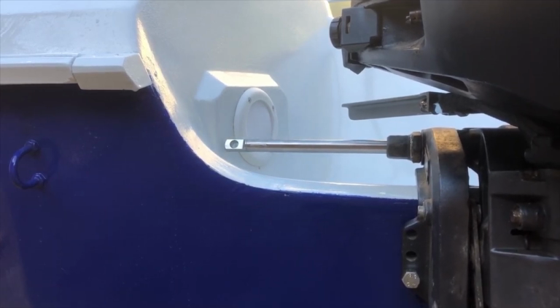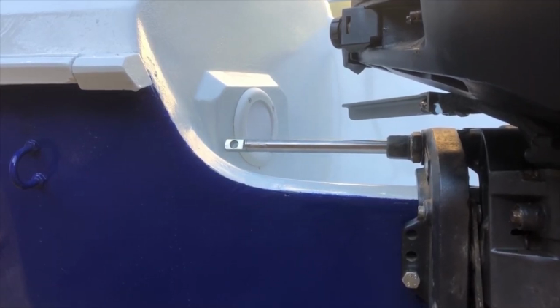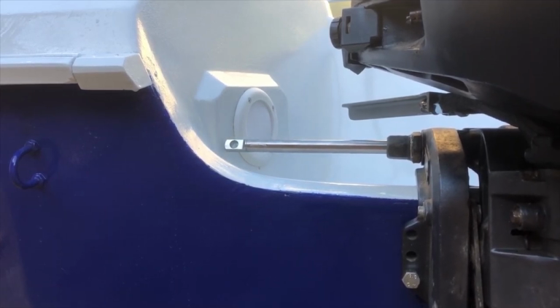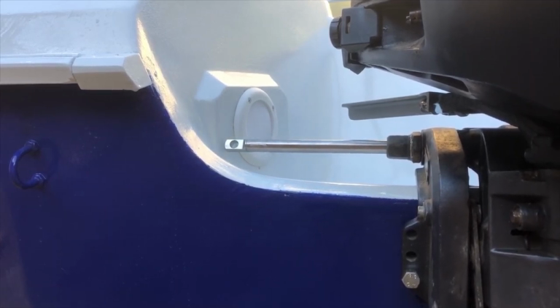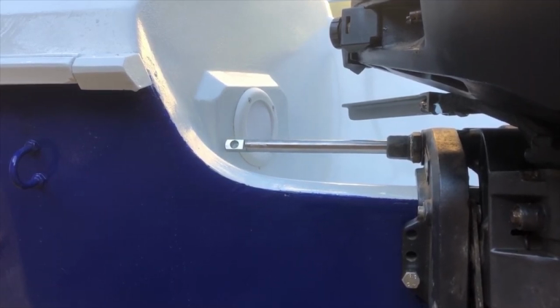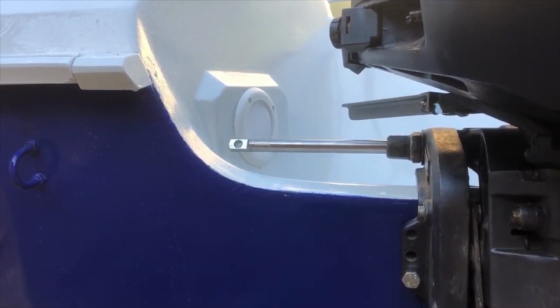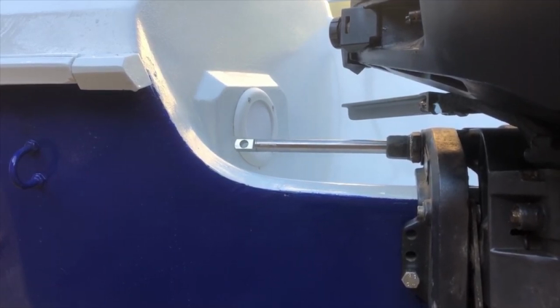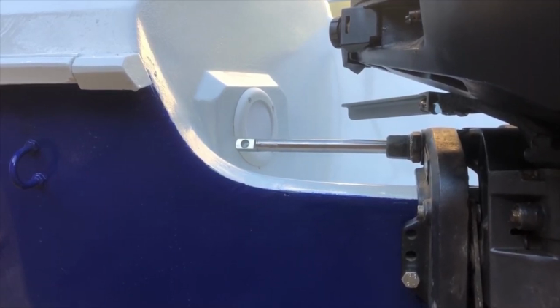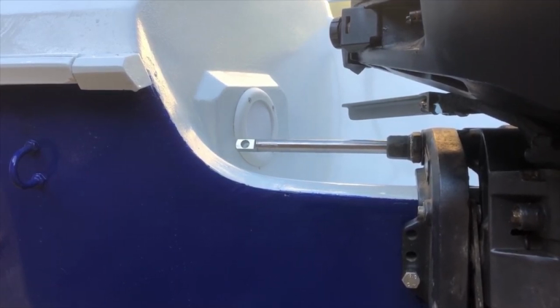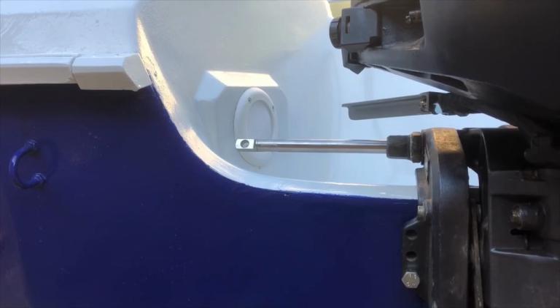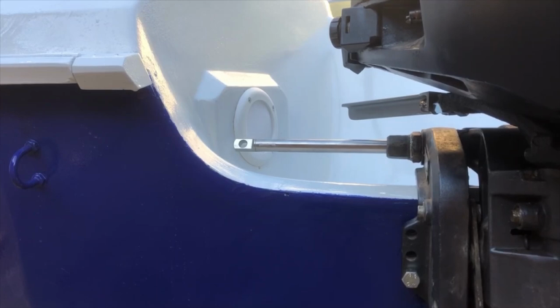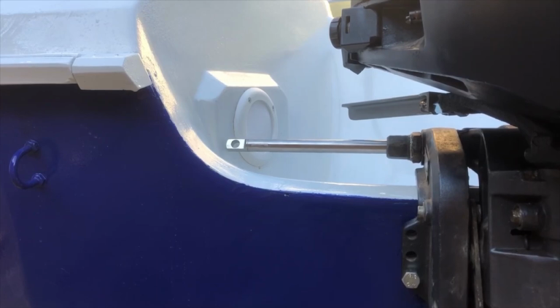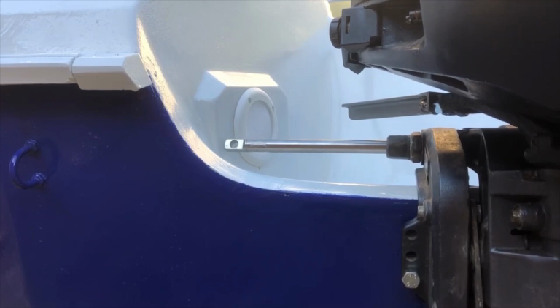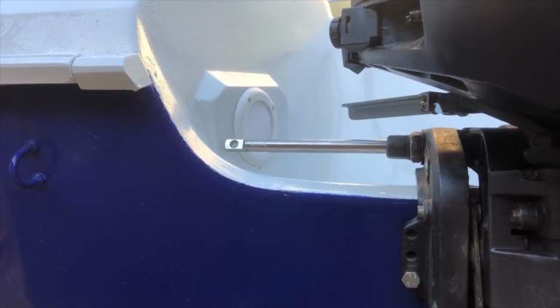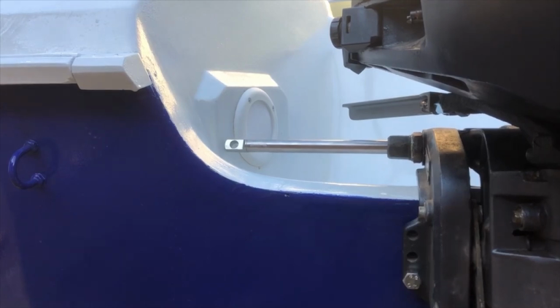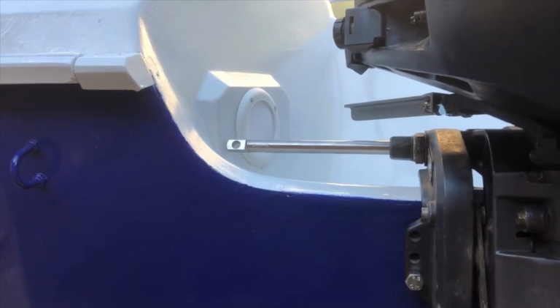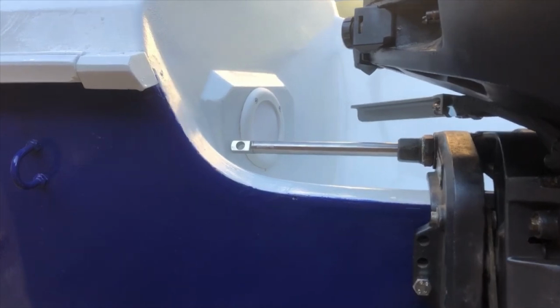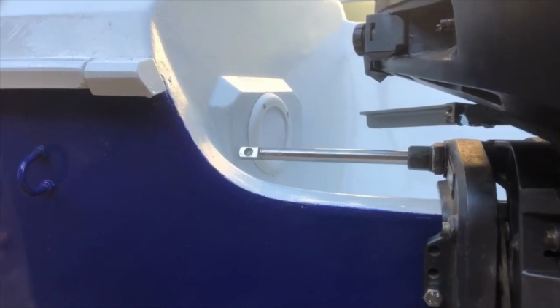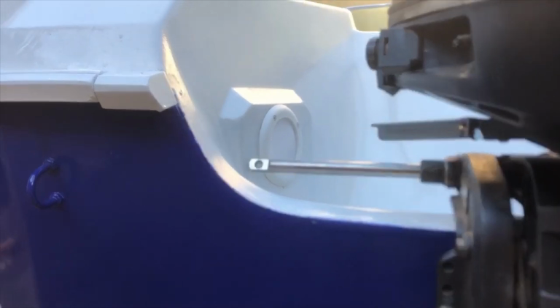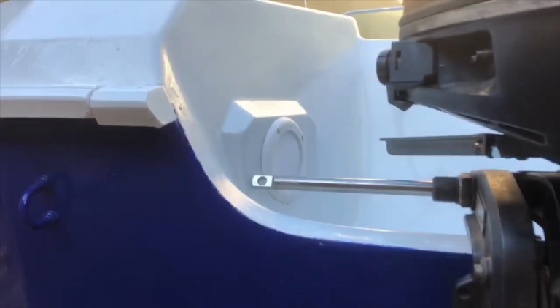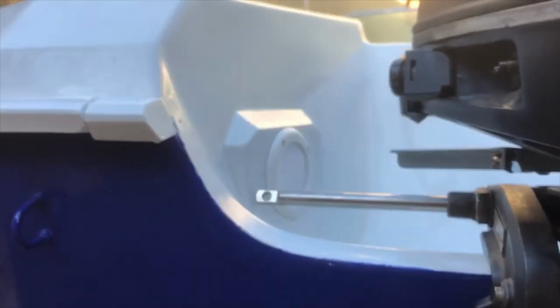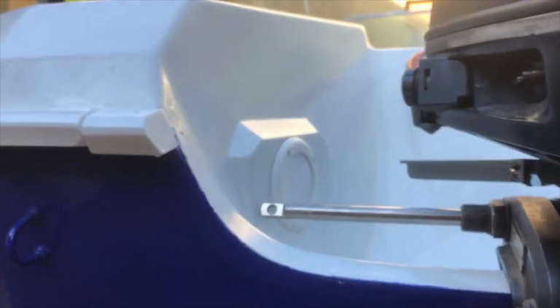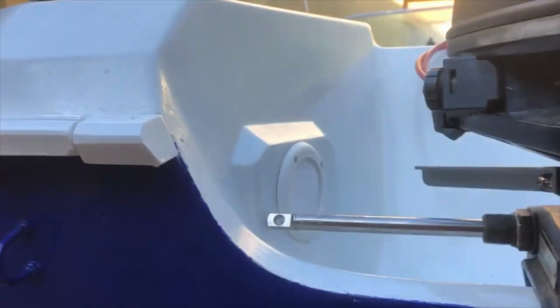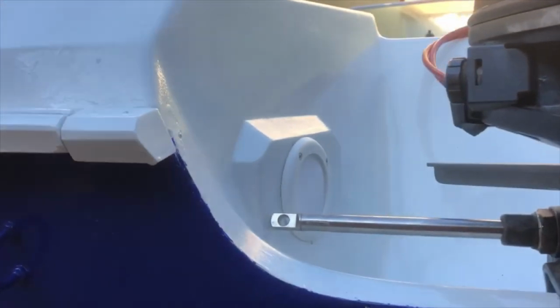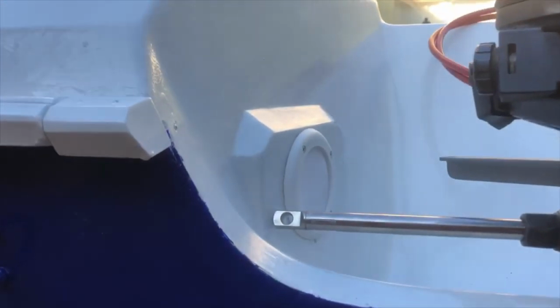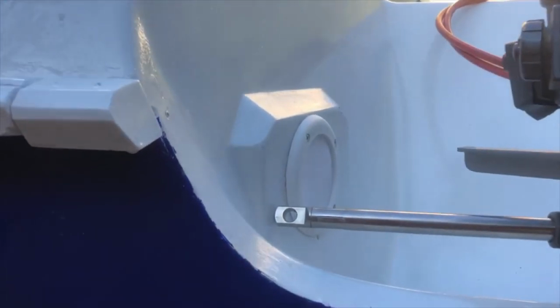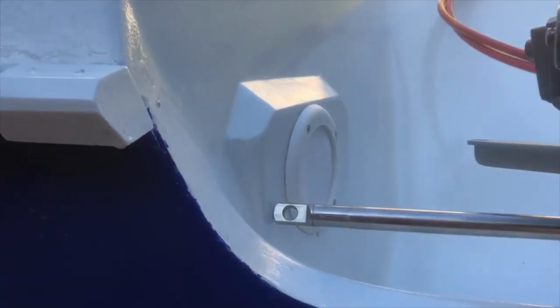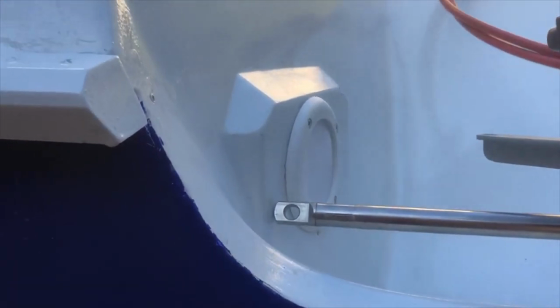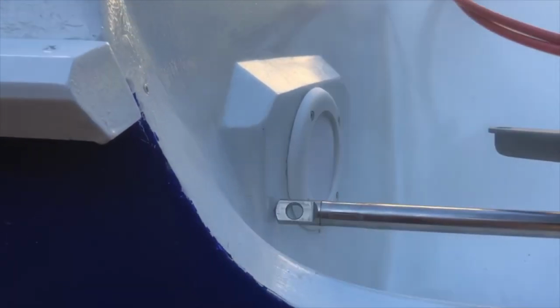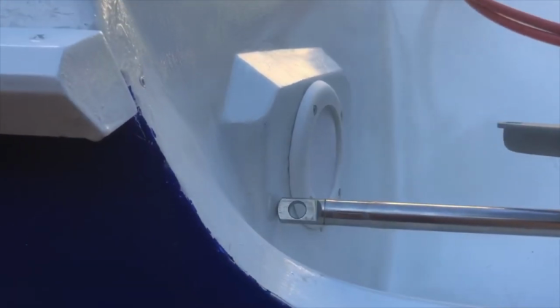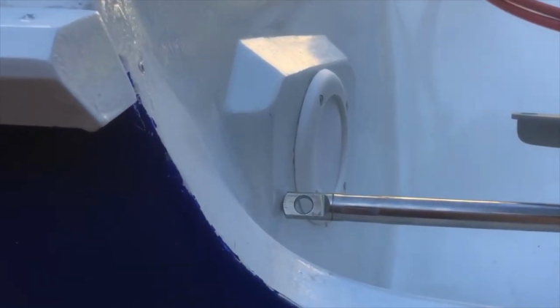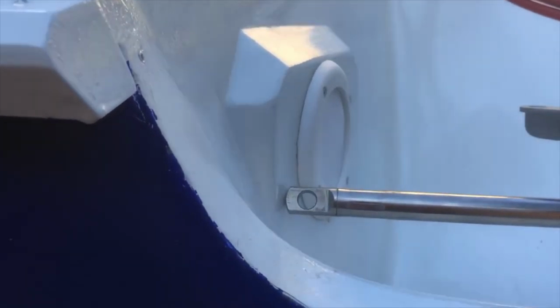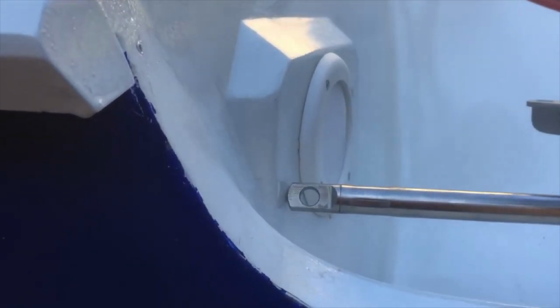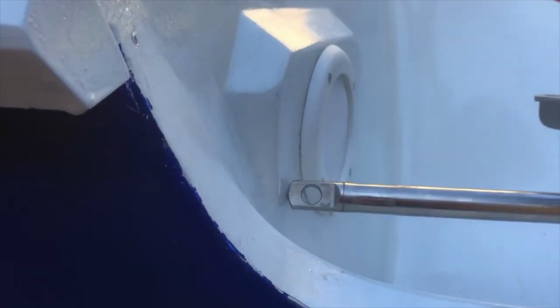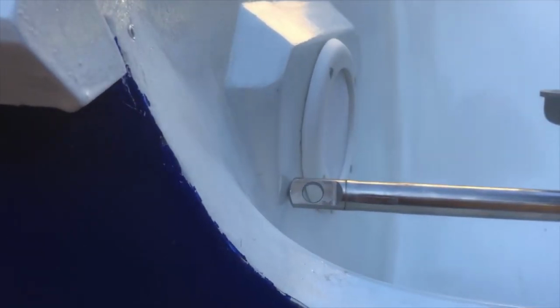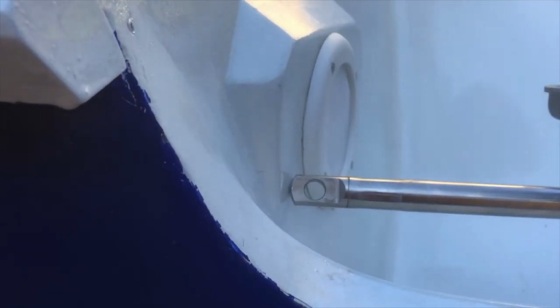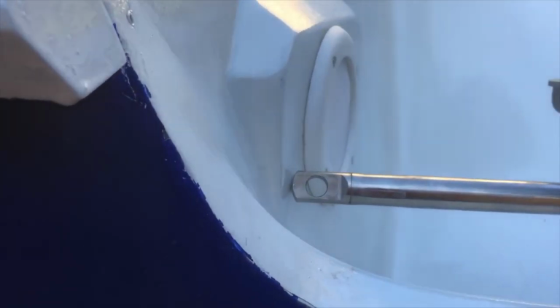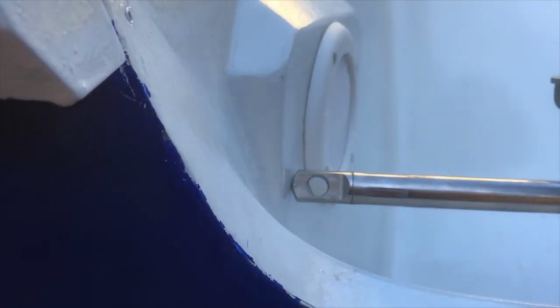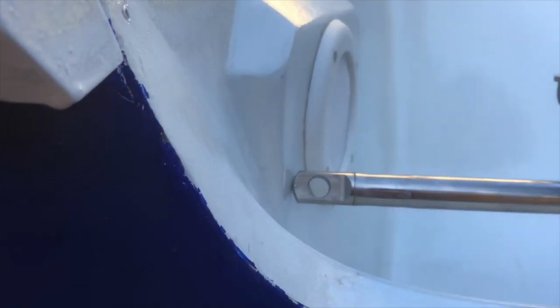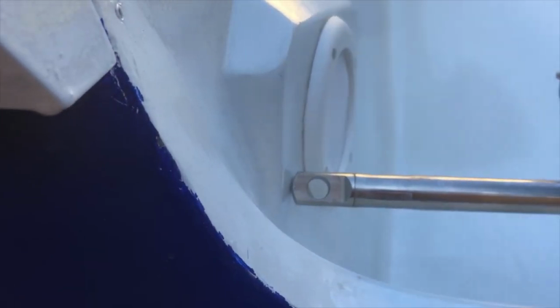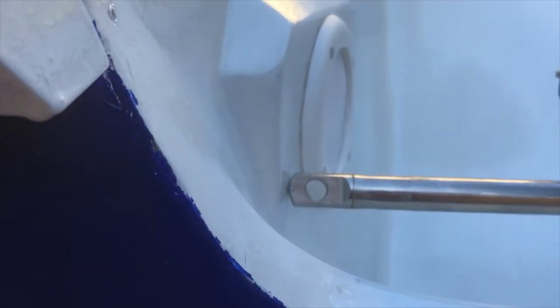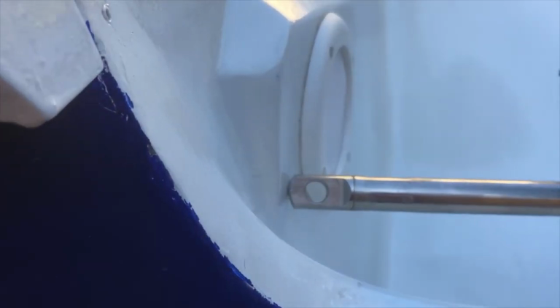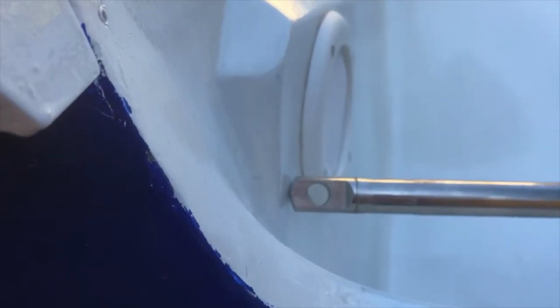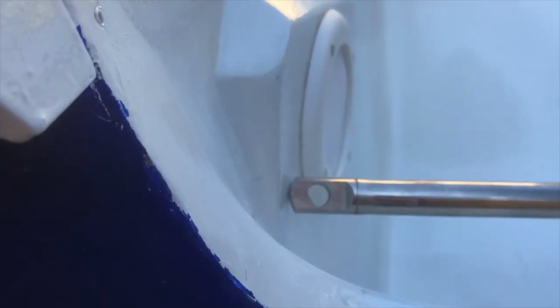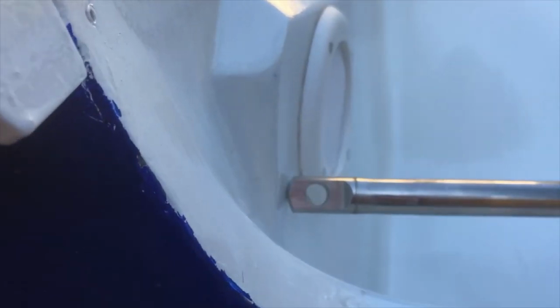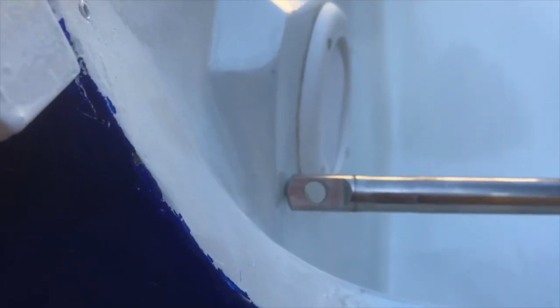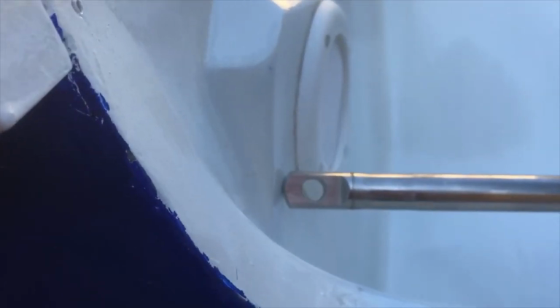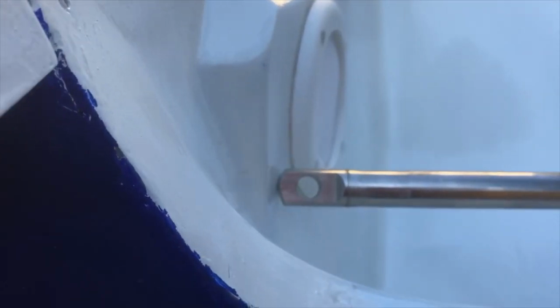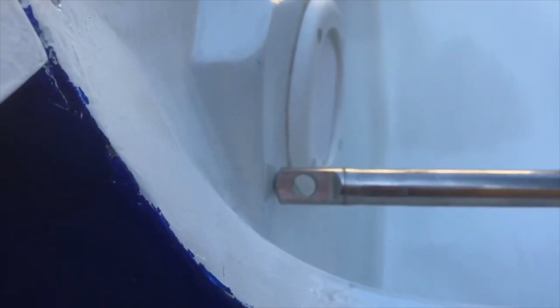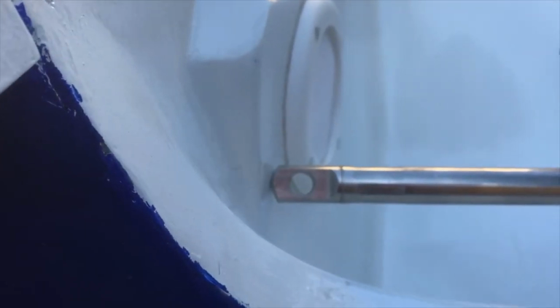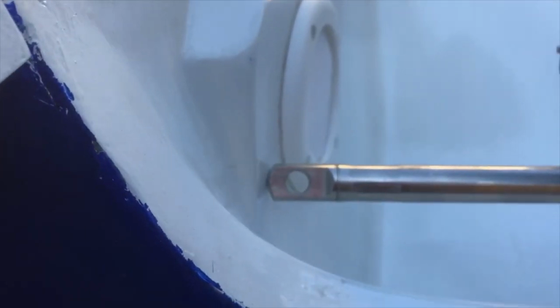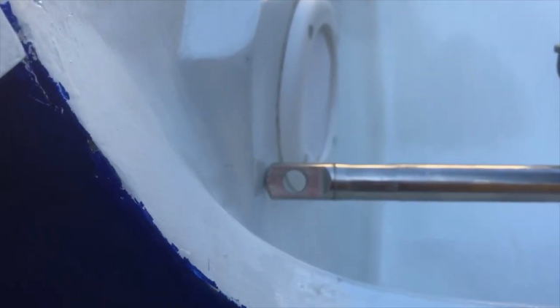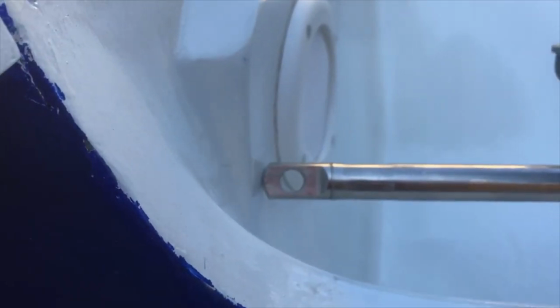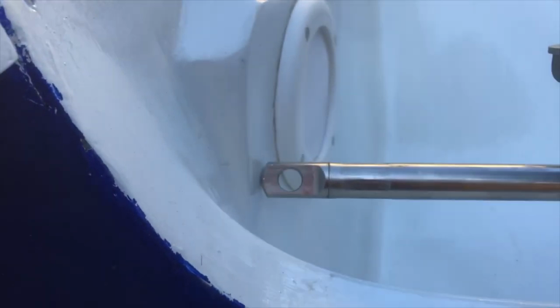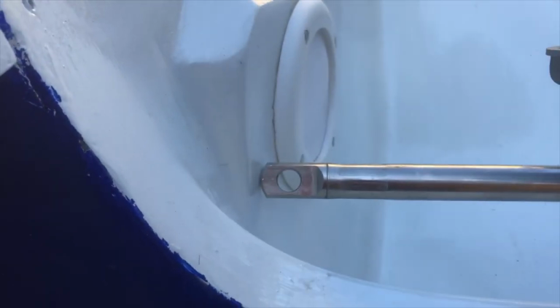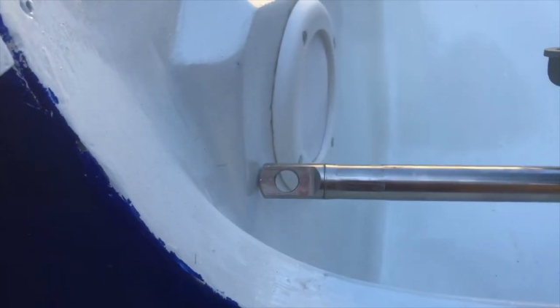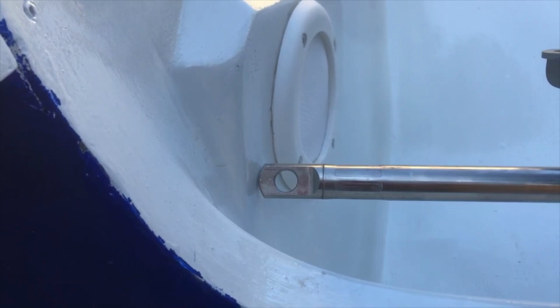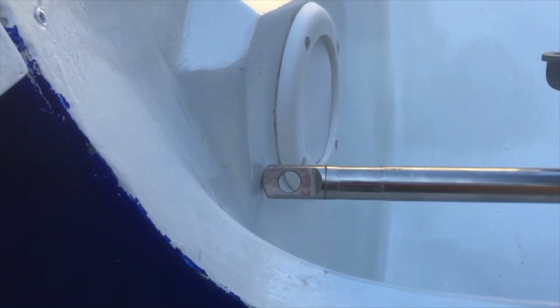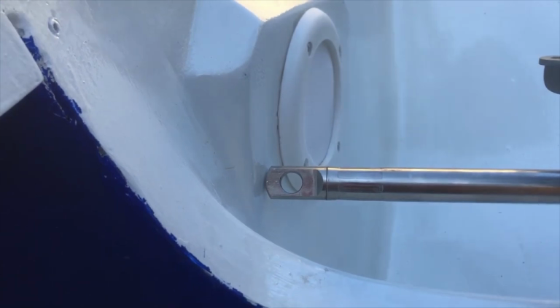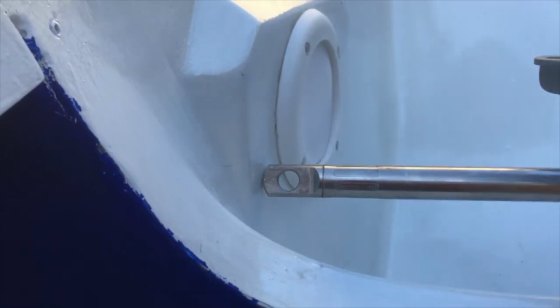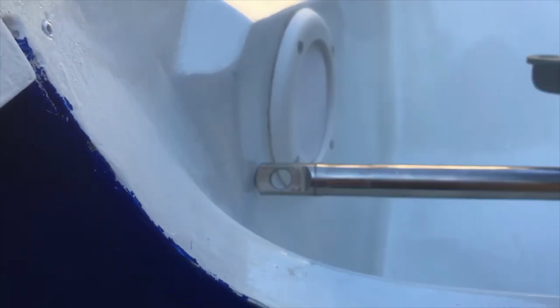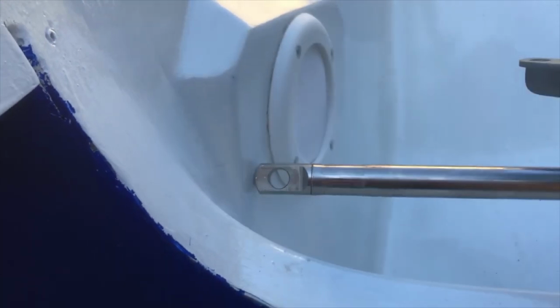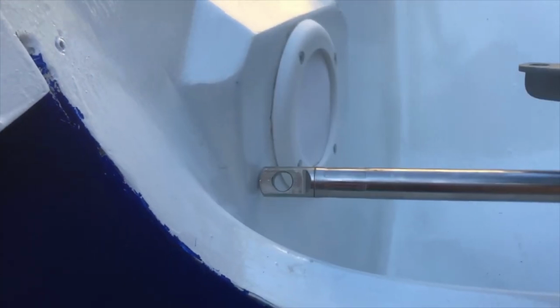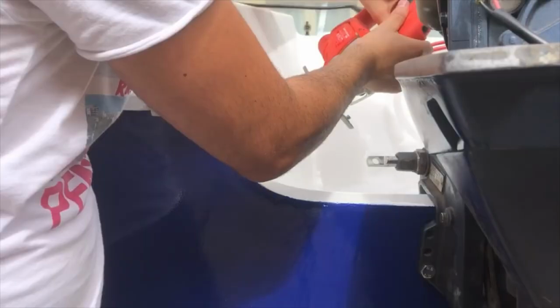As it turns out, nothing is as easy as it seems. I had to make a new hole at the side because the cable didn't have enough space to extend.